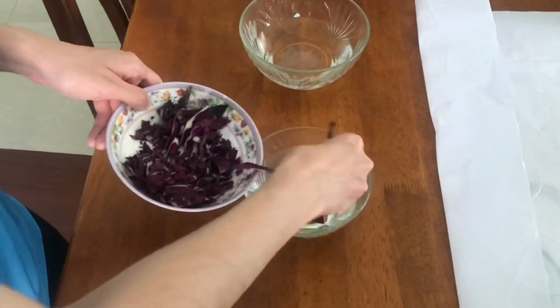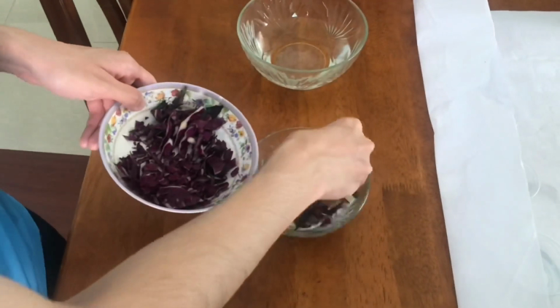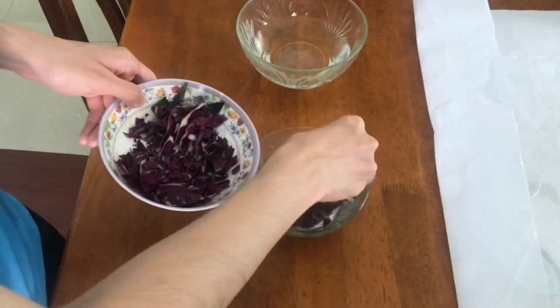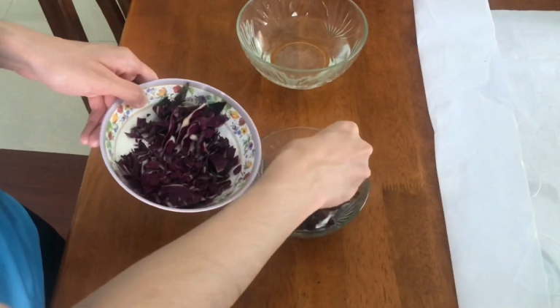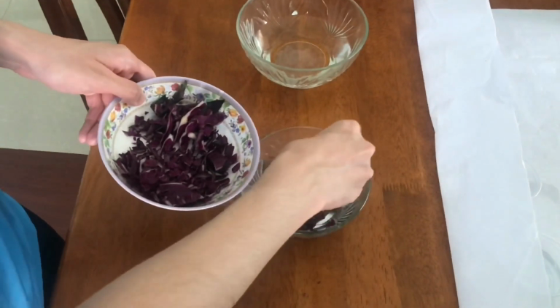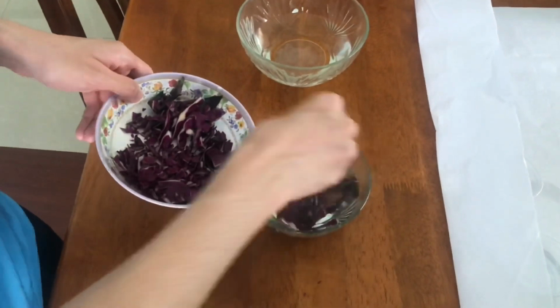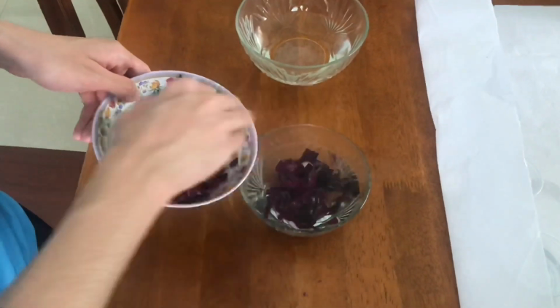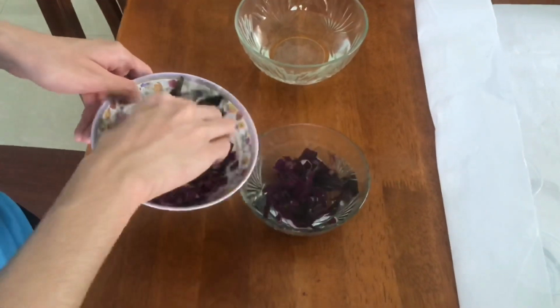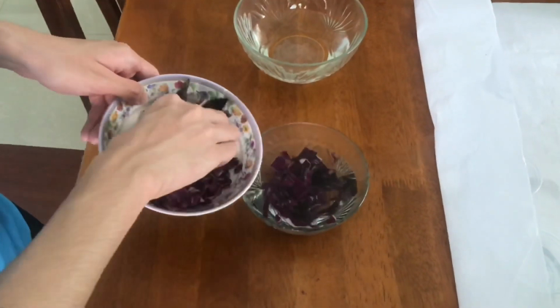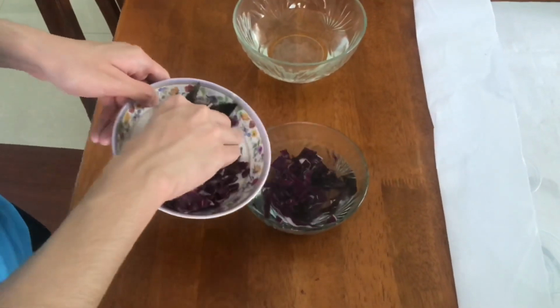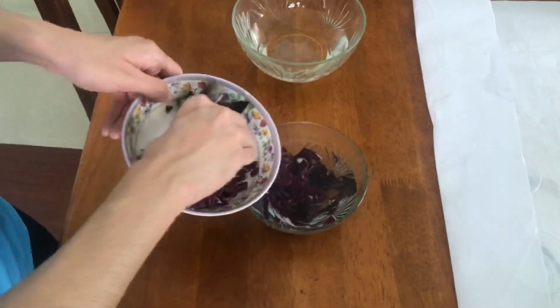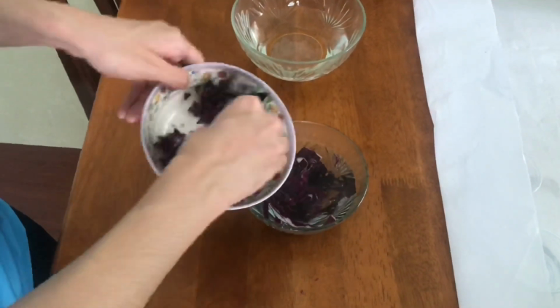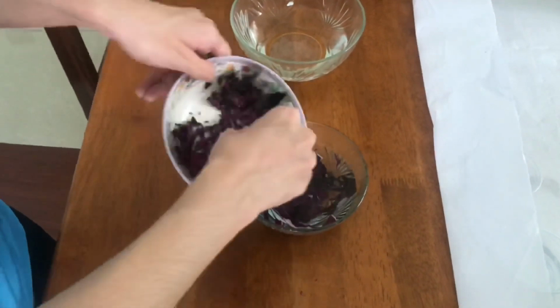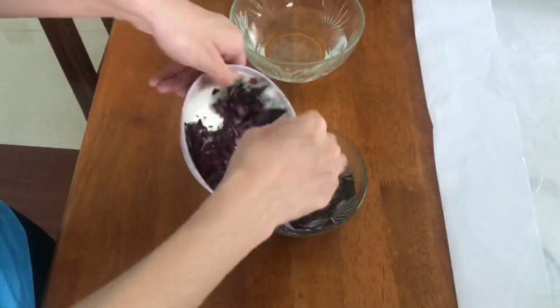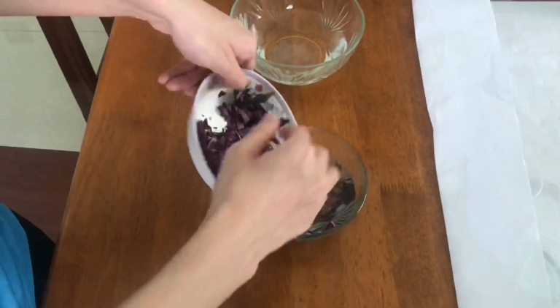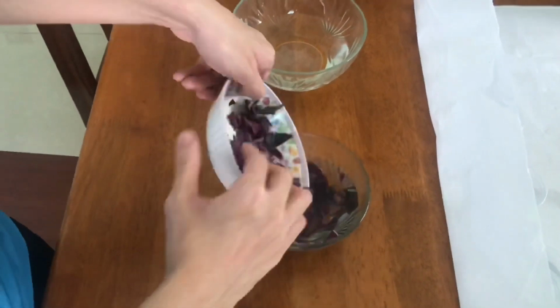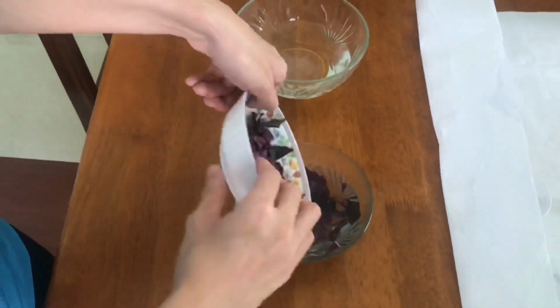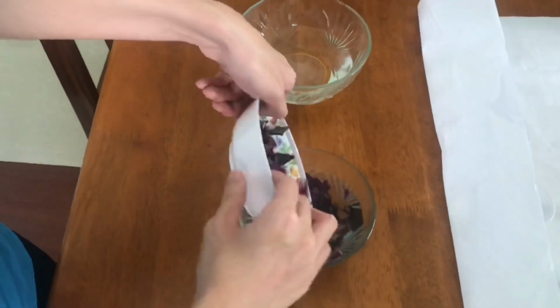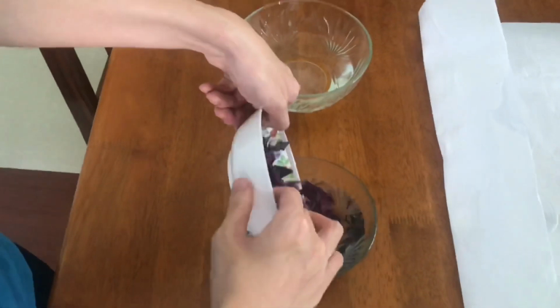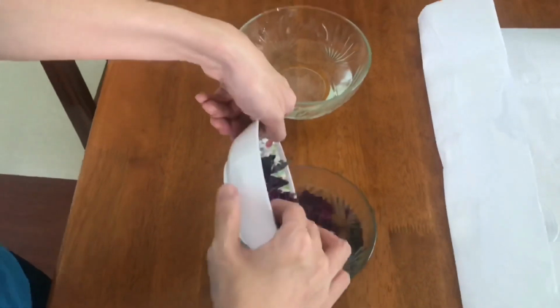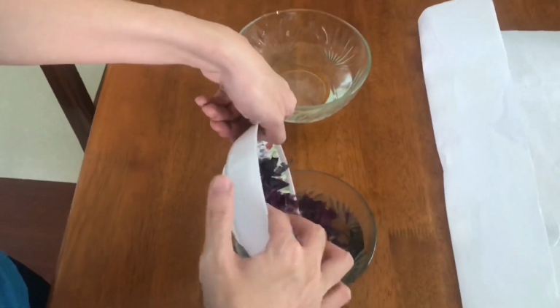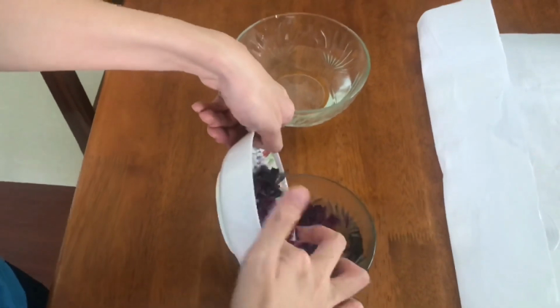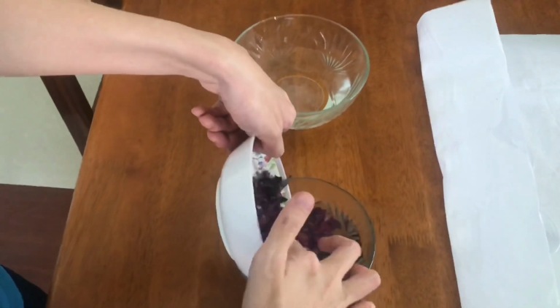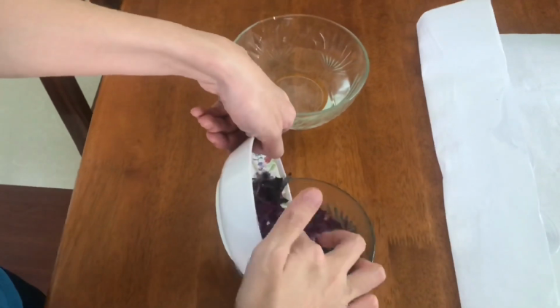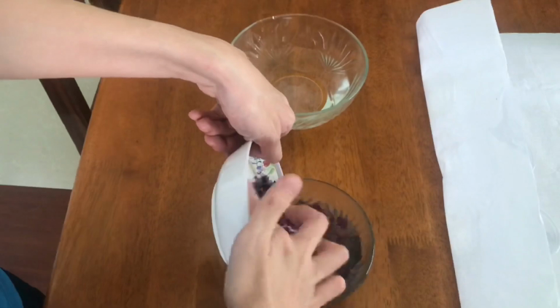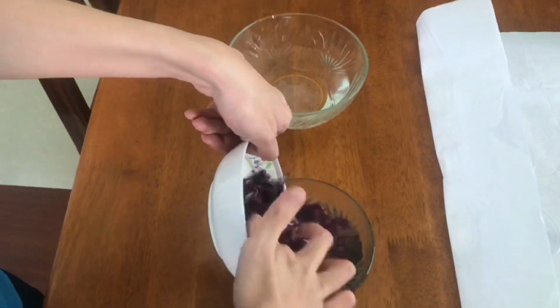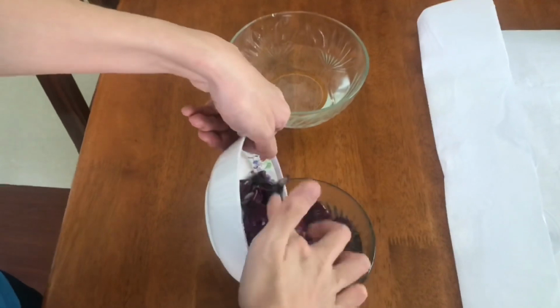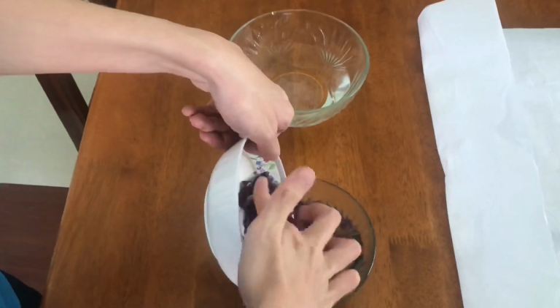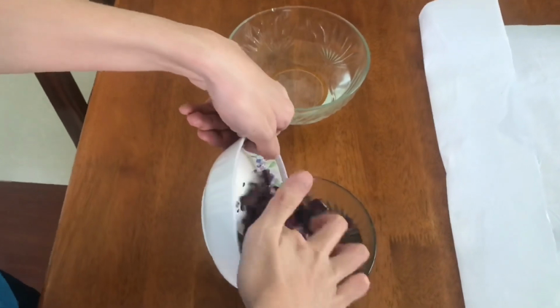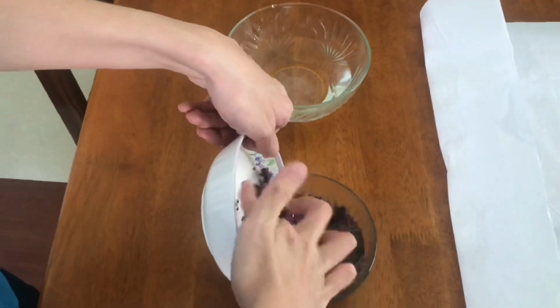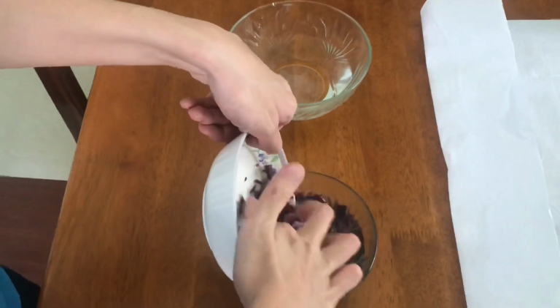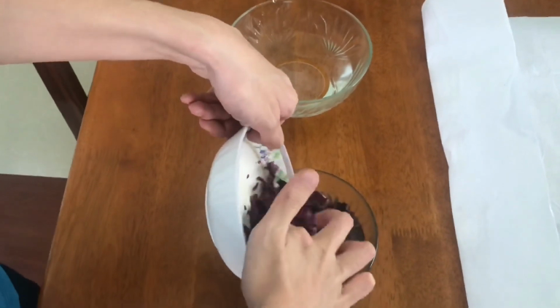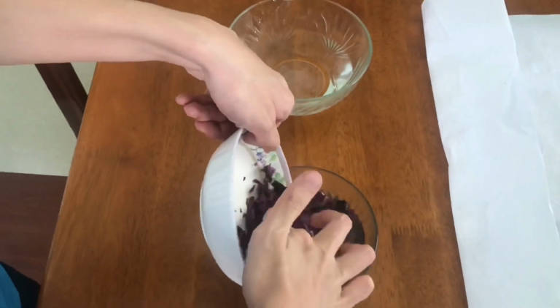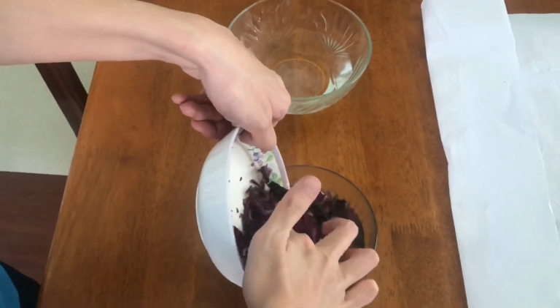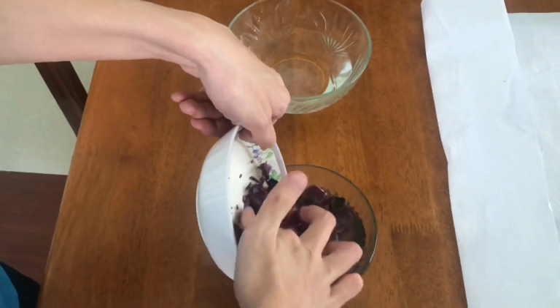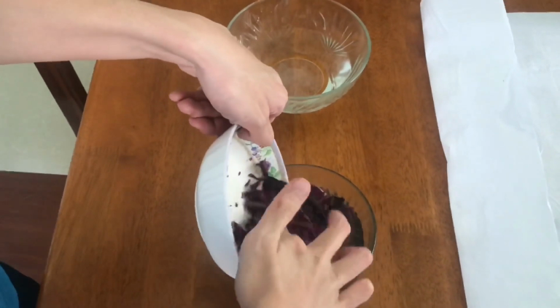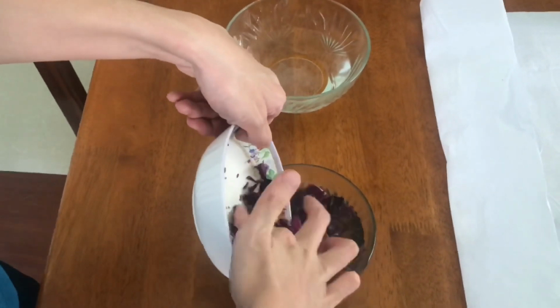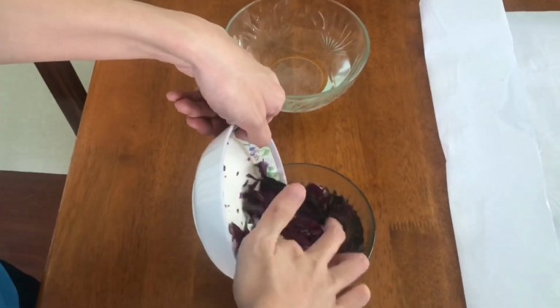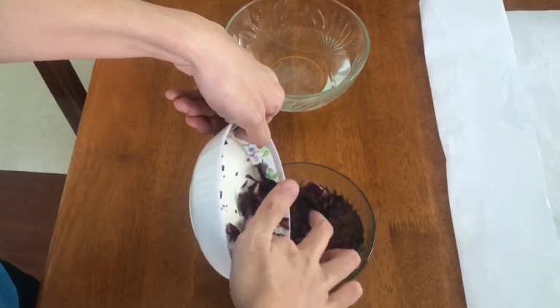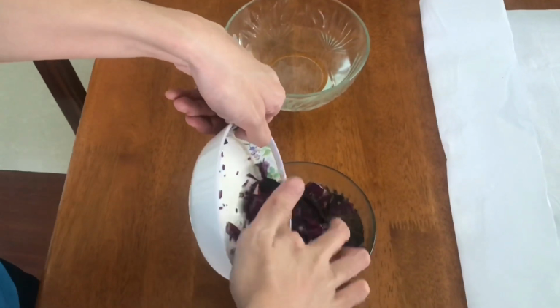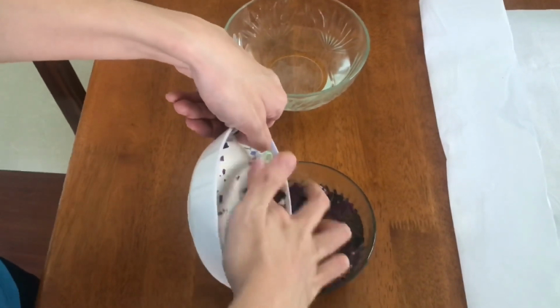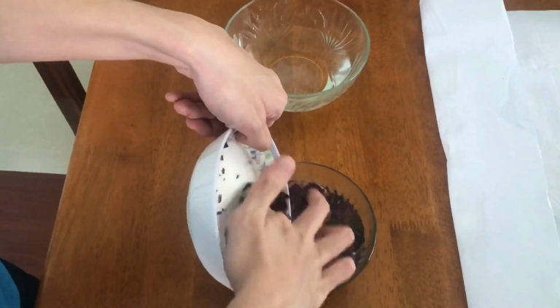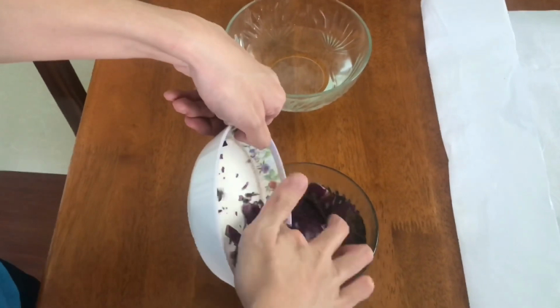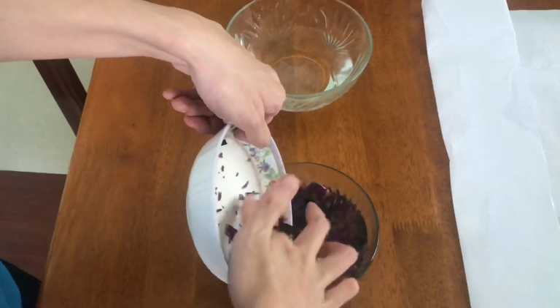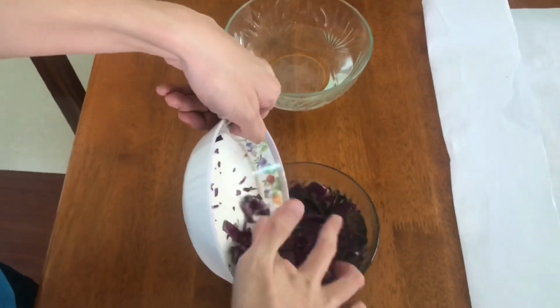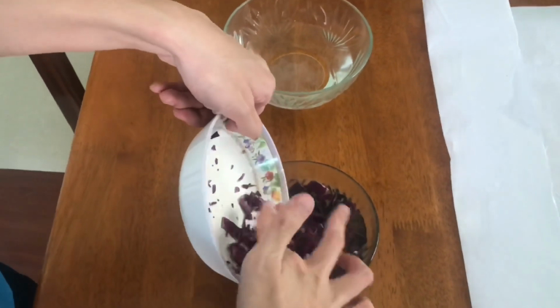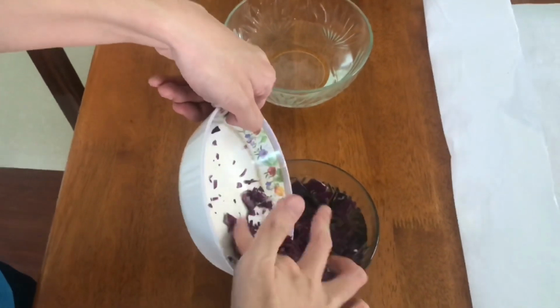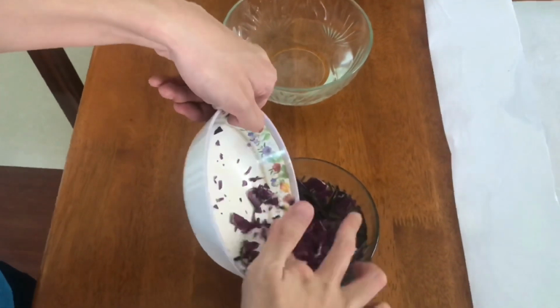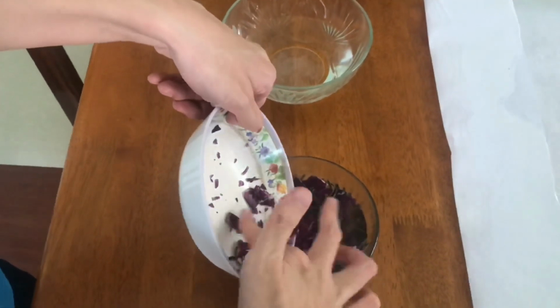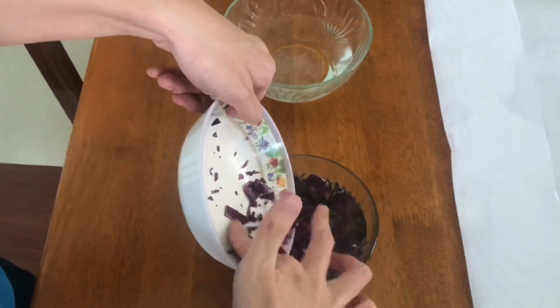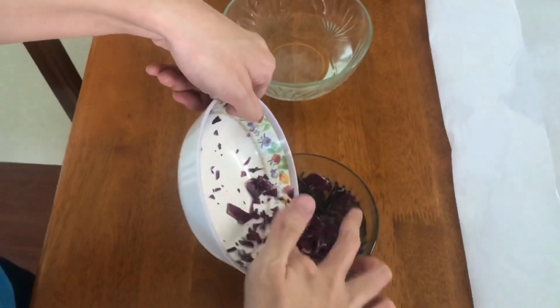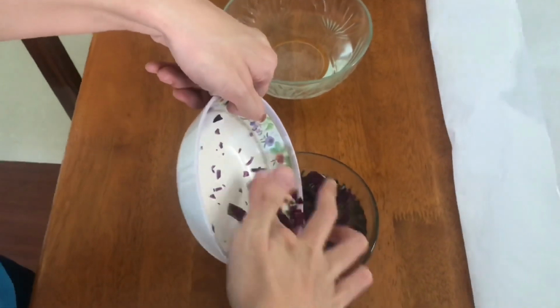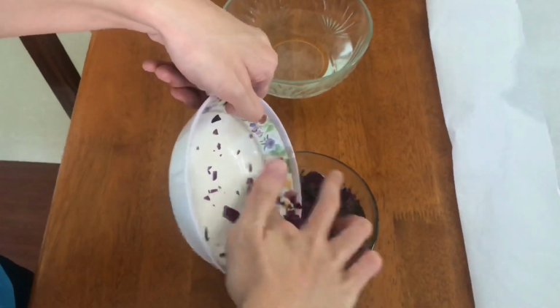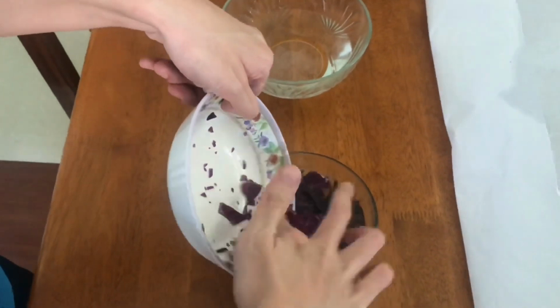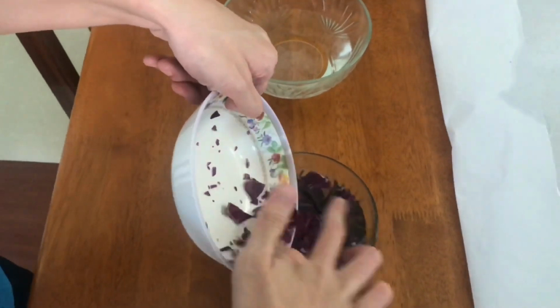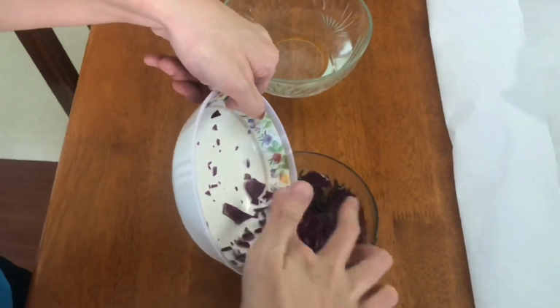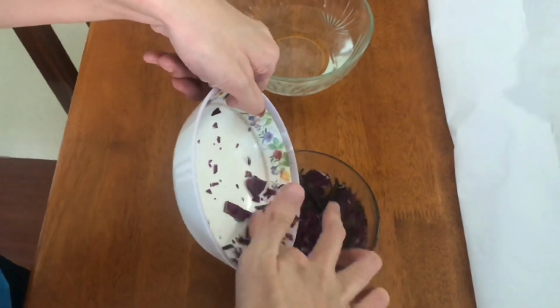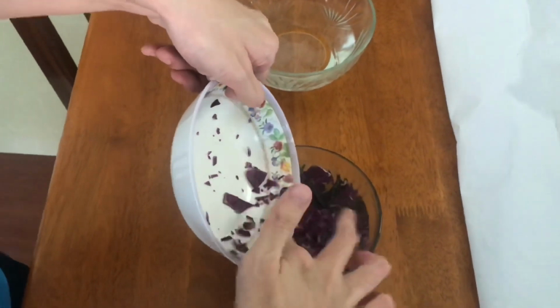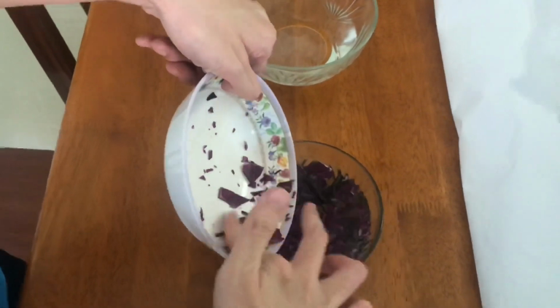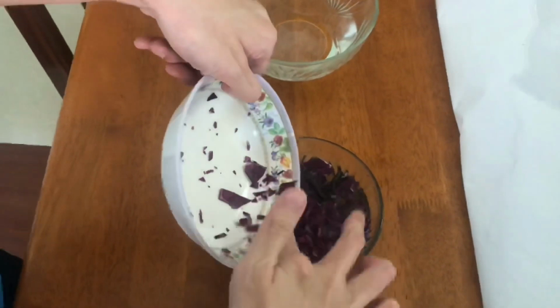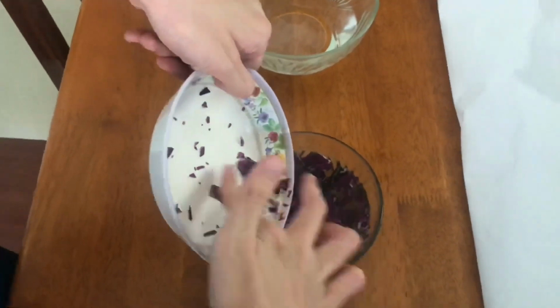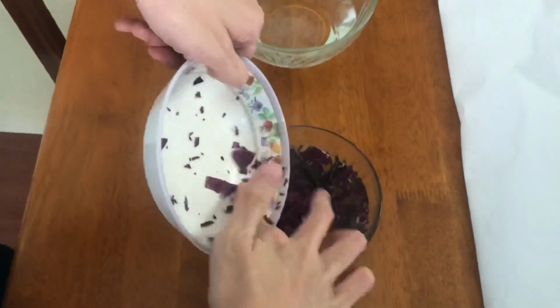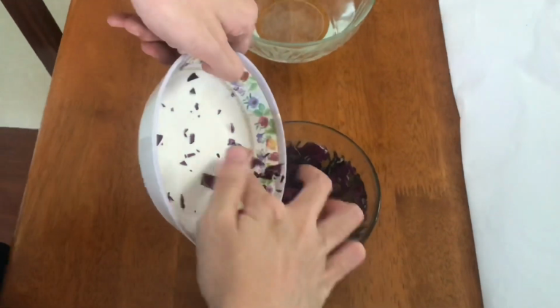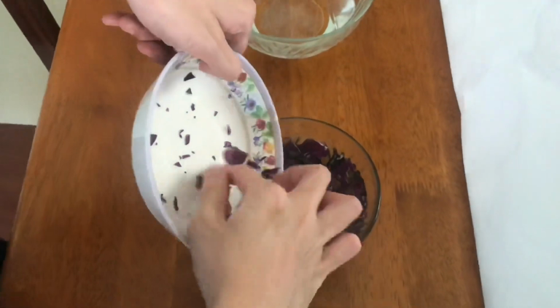After that, grab some of it and put it into the boiling hot water and let it sit there for like 30 minutes.